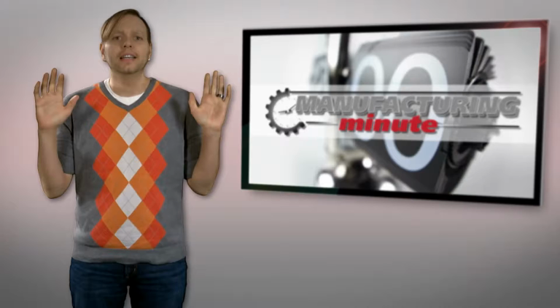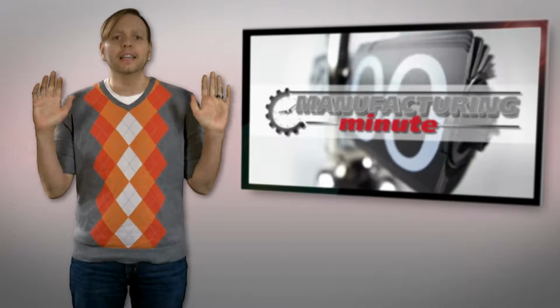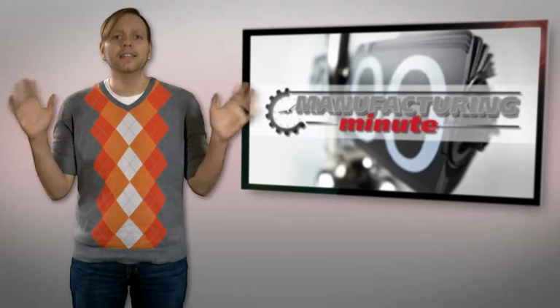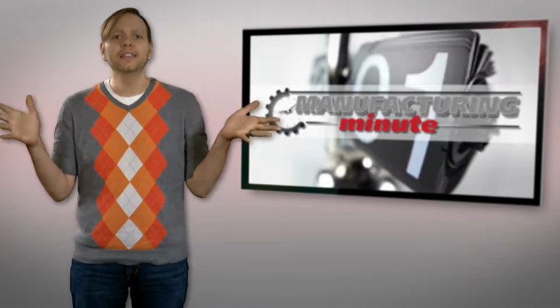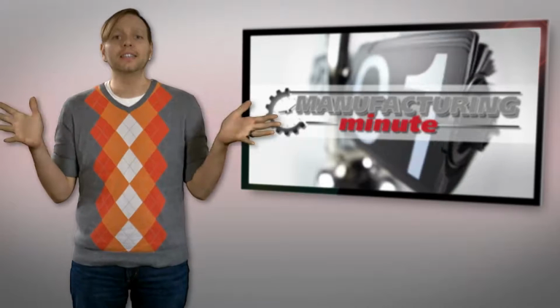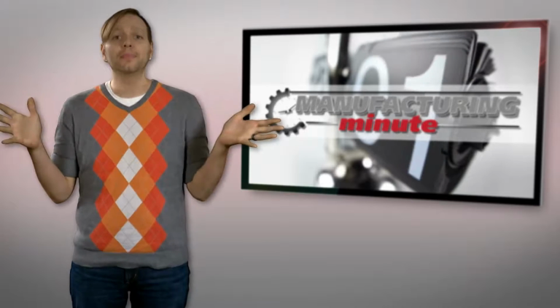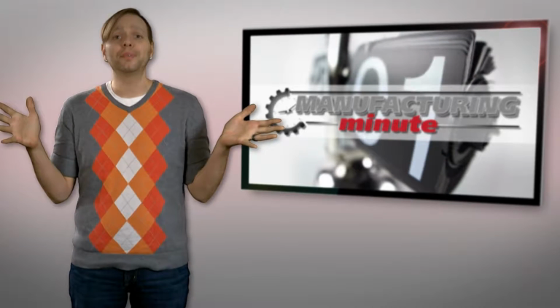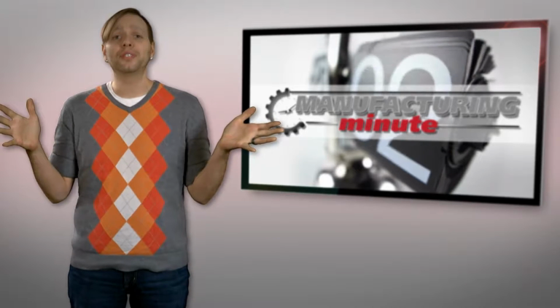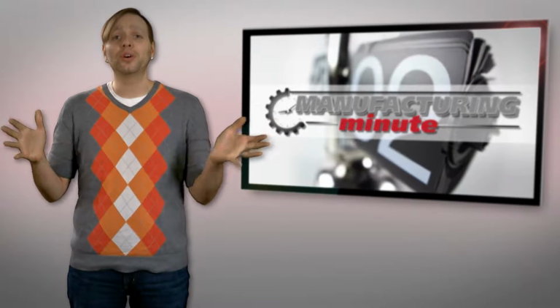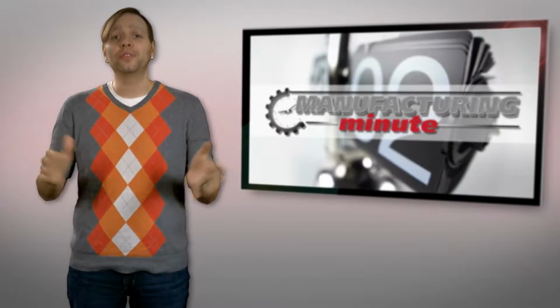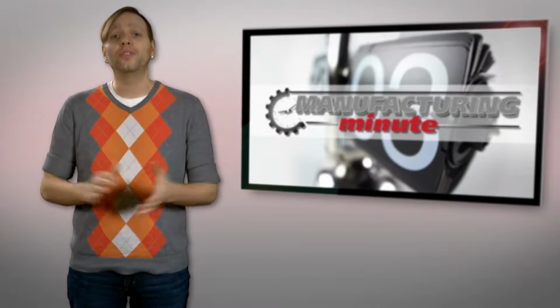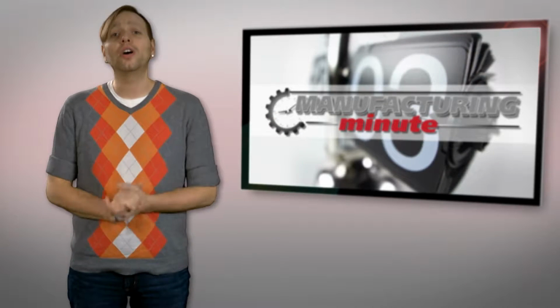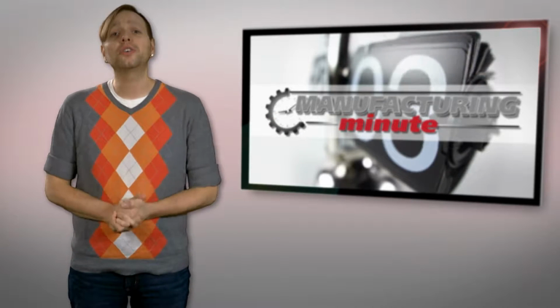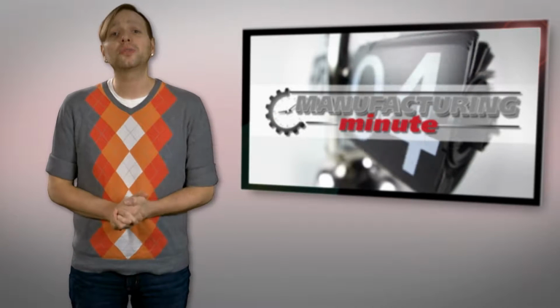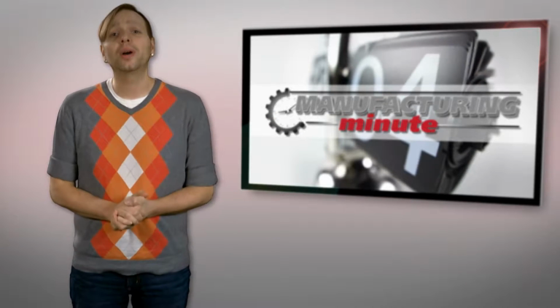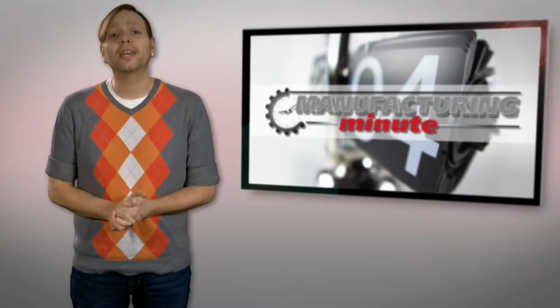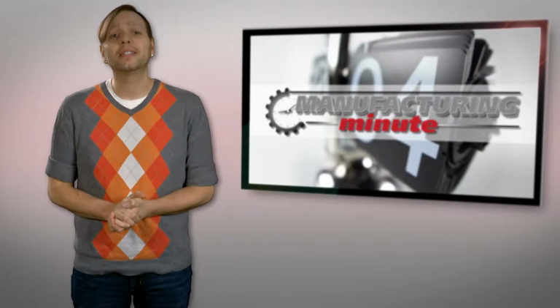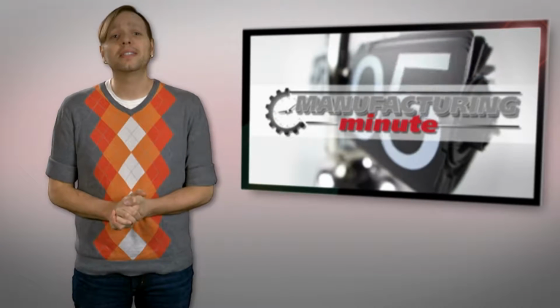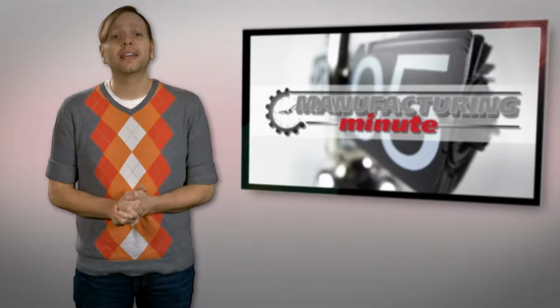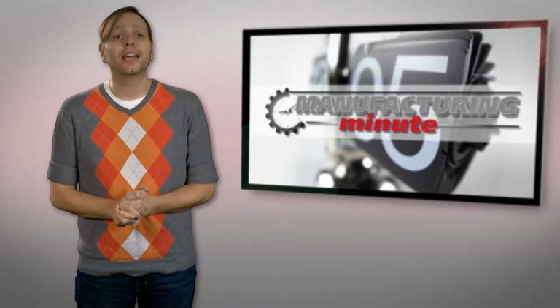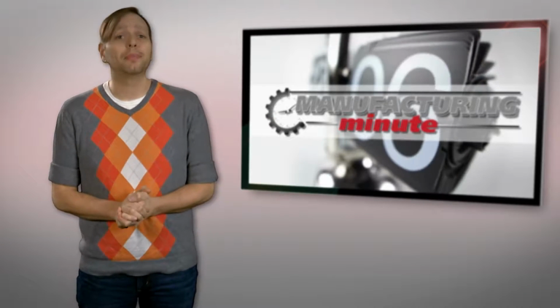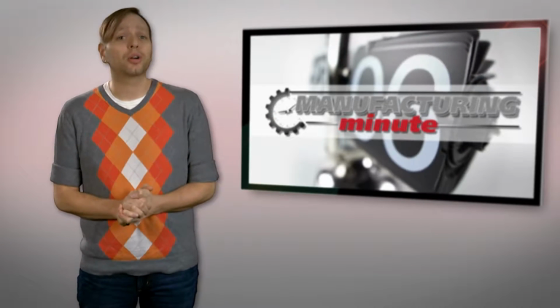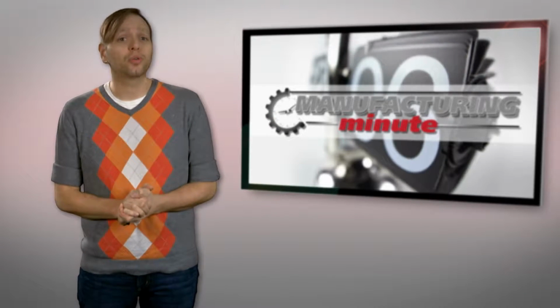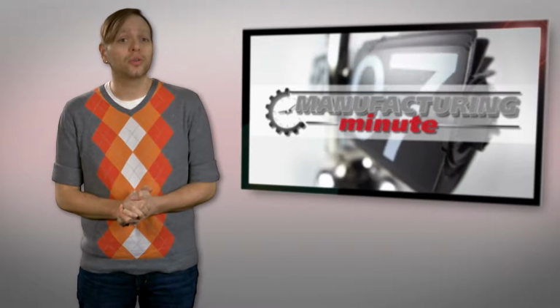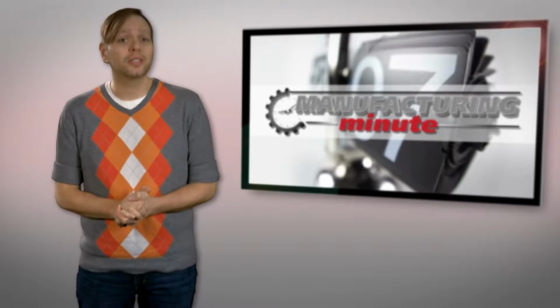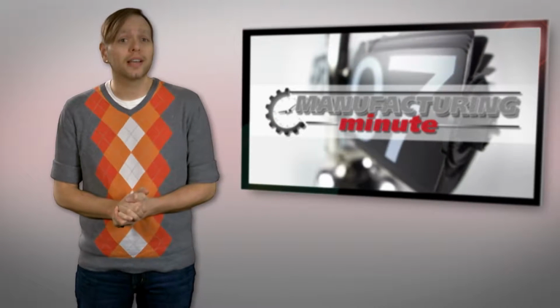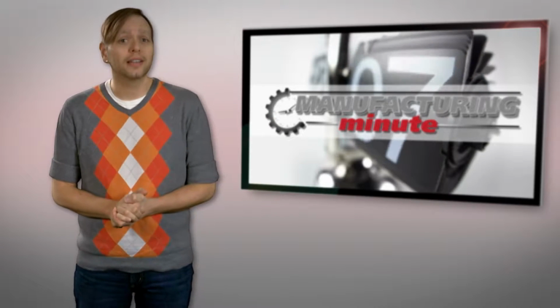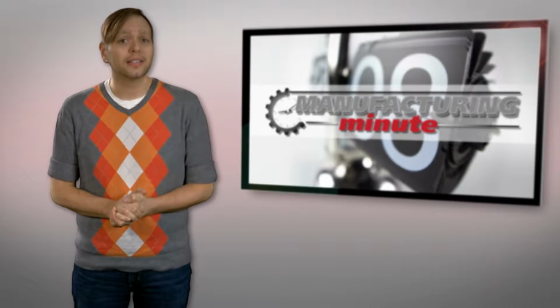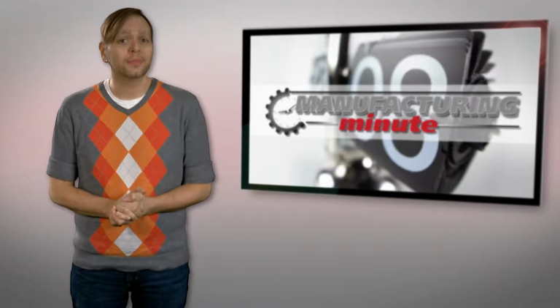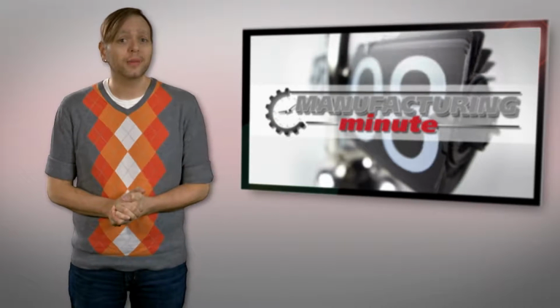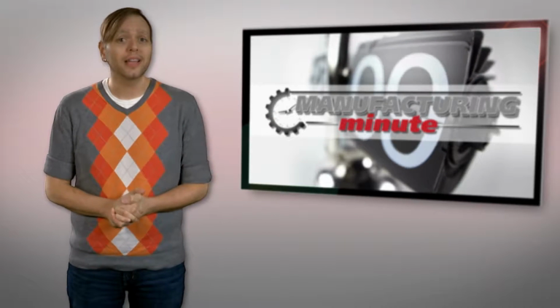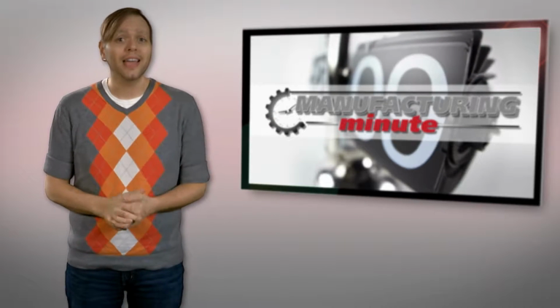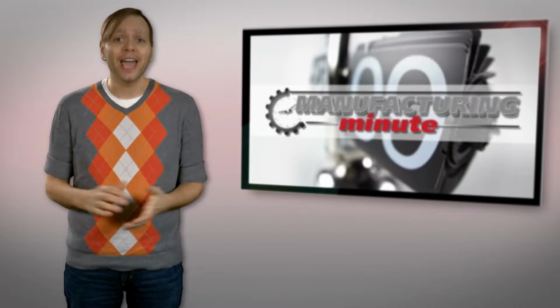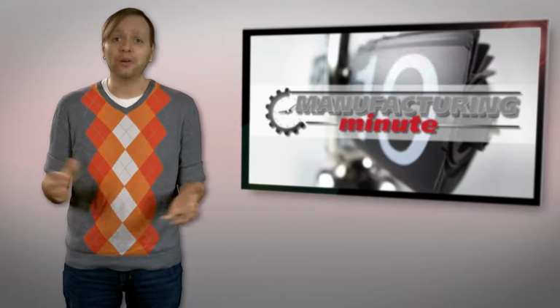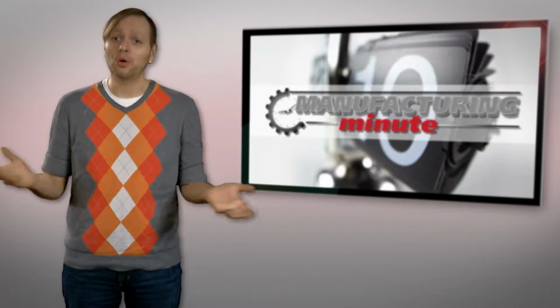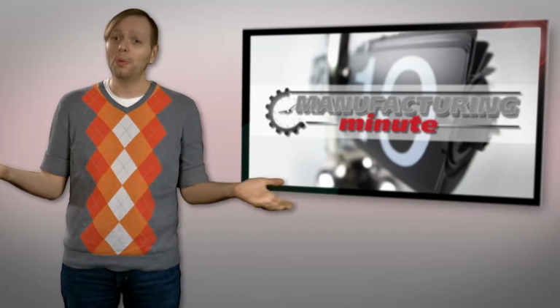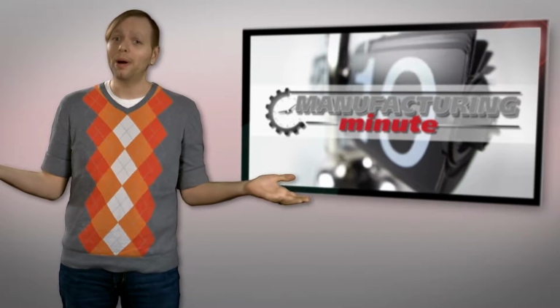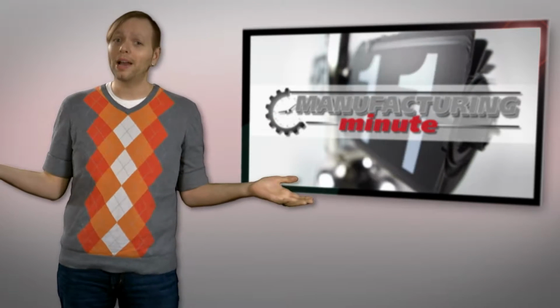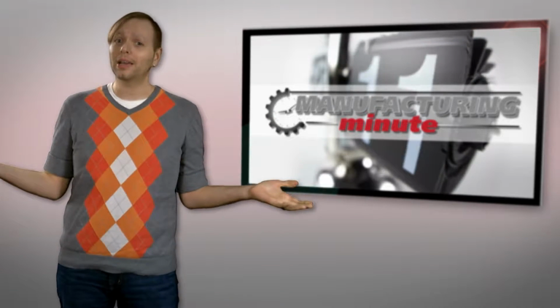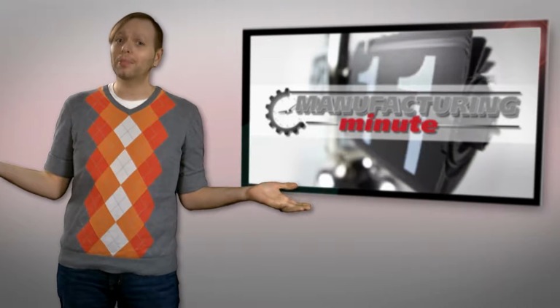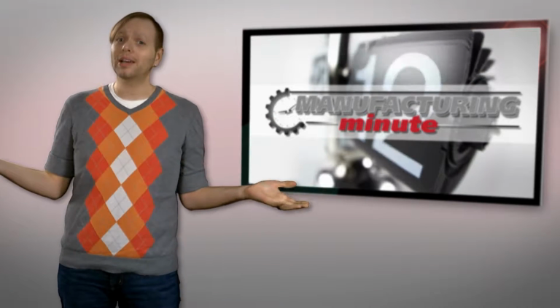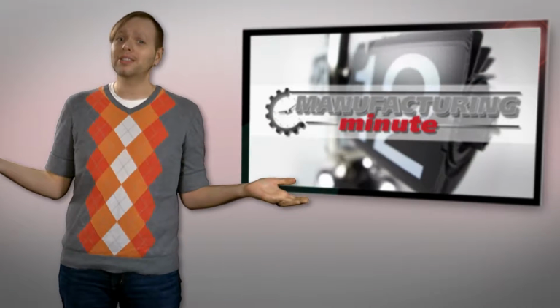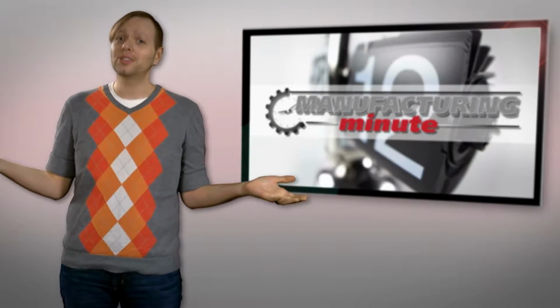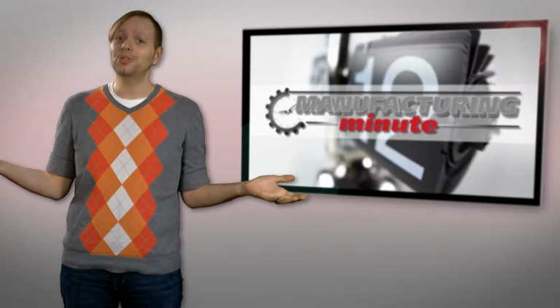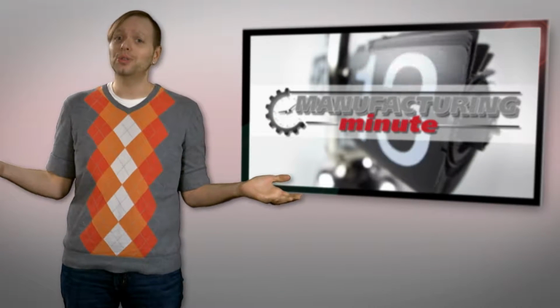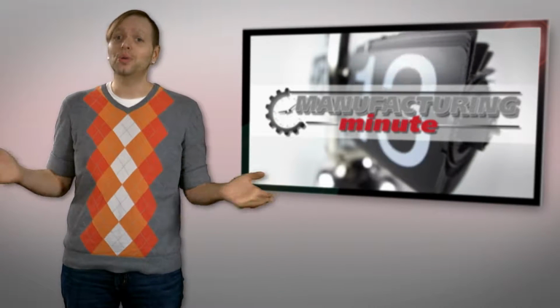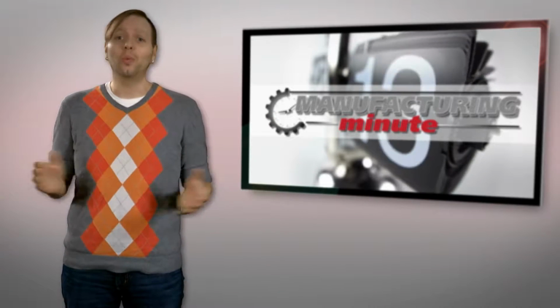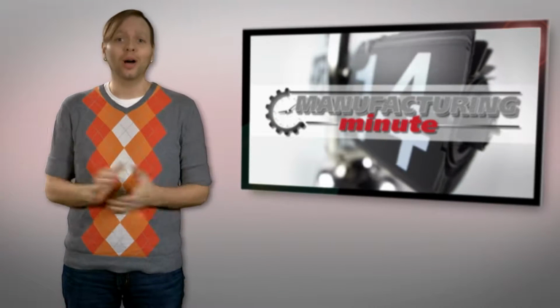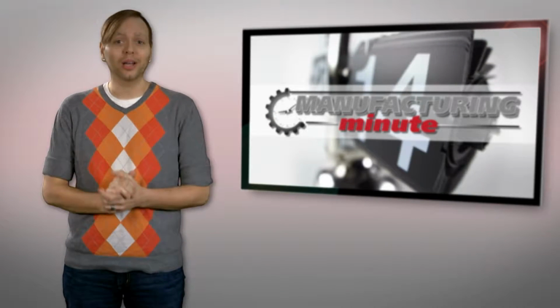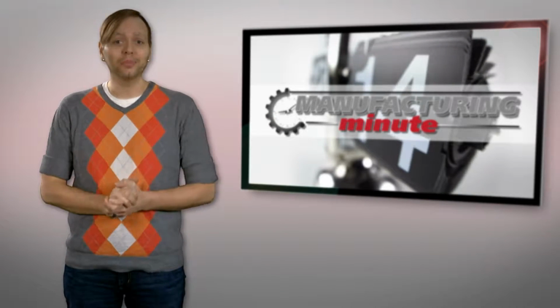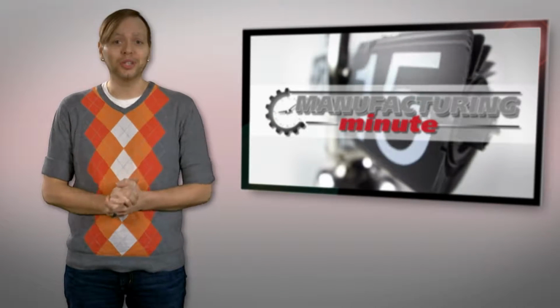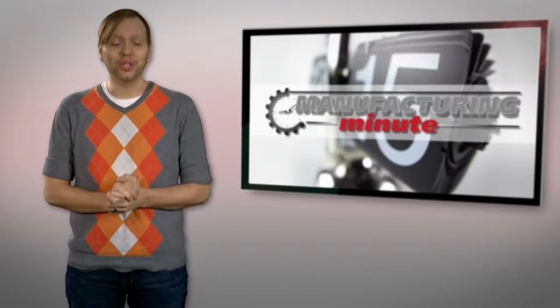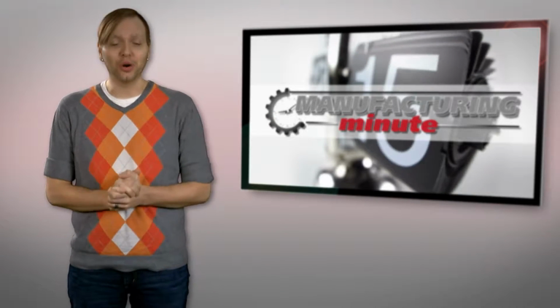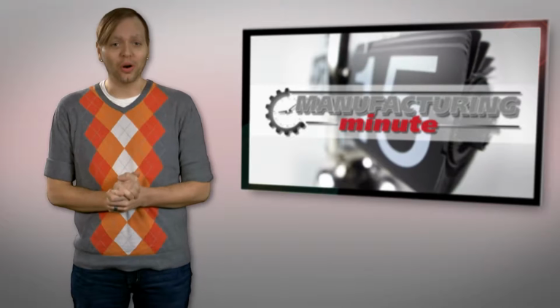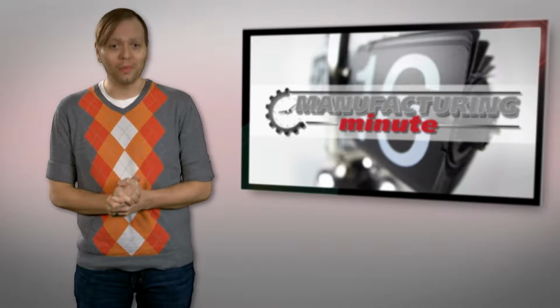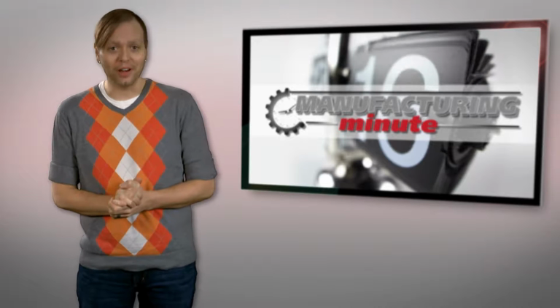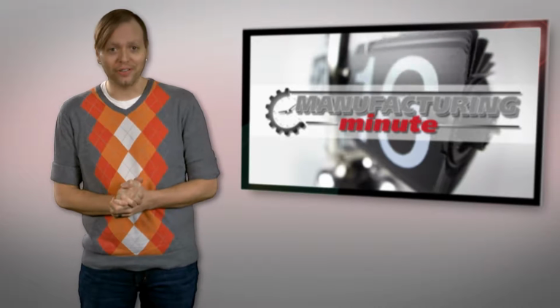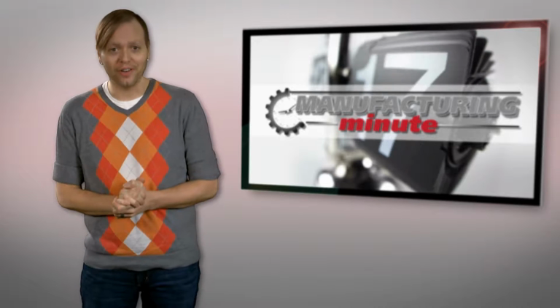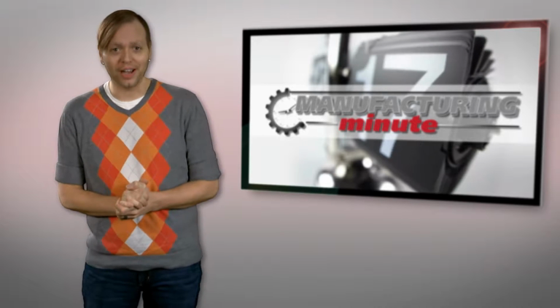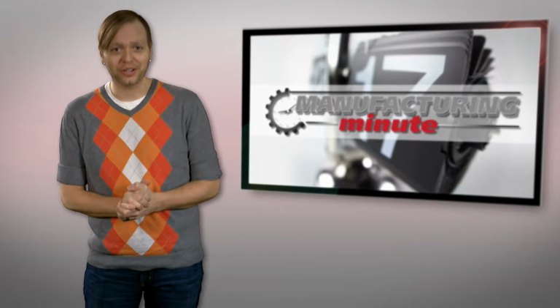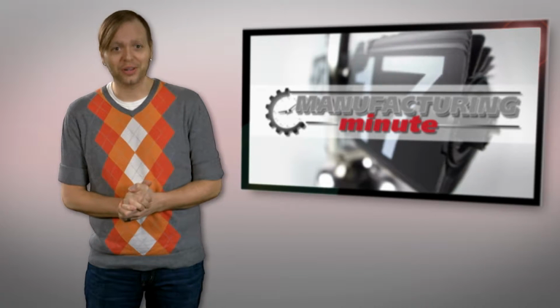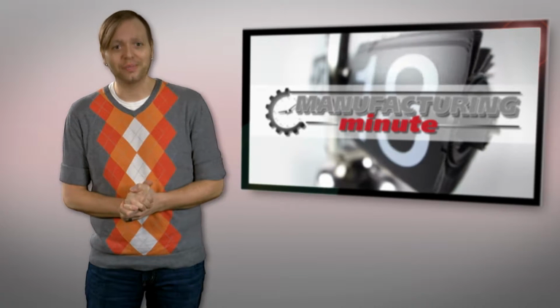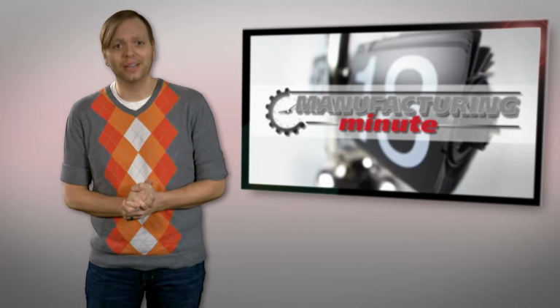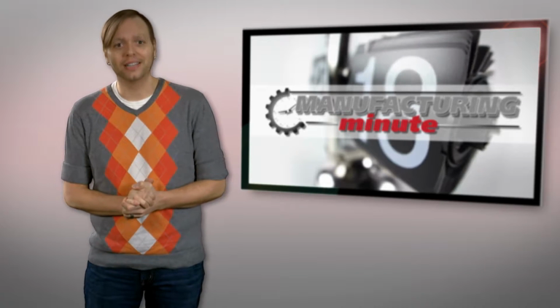In this episode, Volkswagen's dynamic road sign display and a robotic mech suit. Welcome to your Manufacturing Minute.